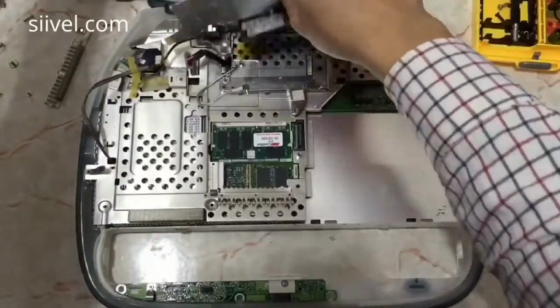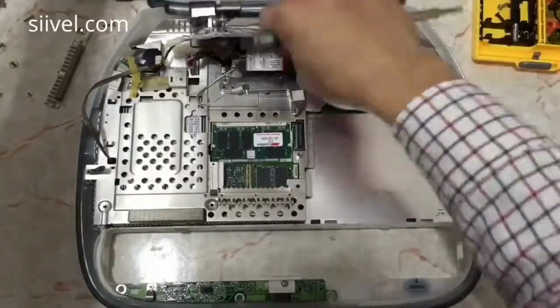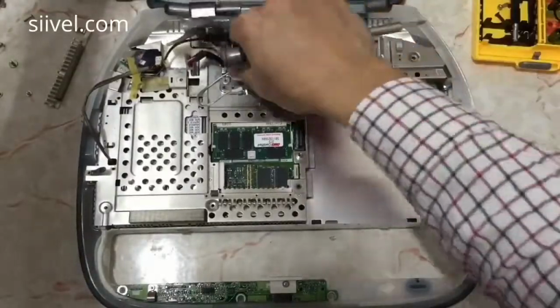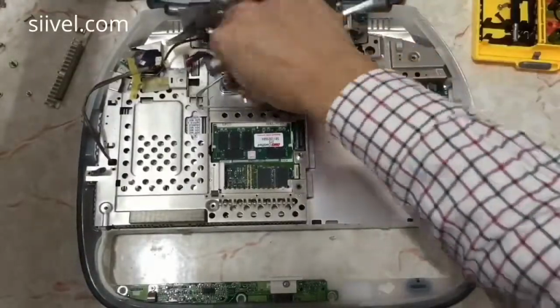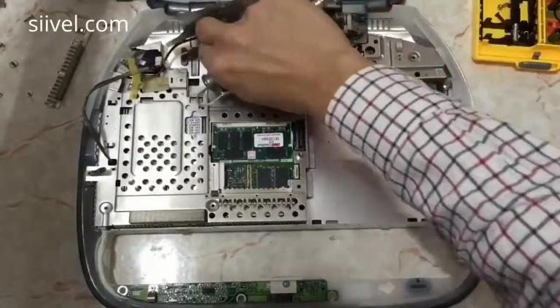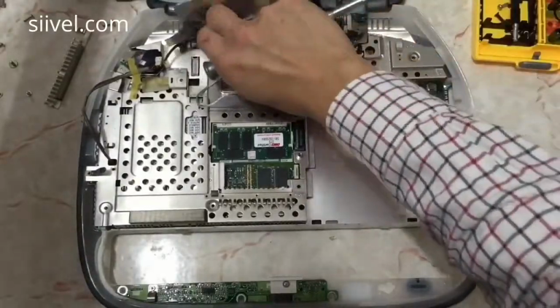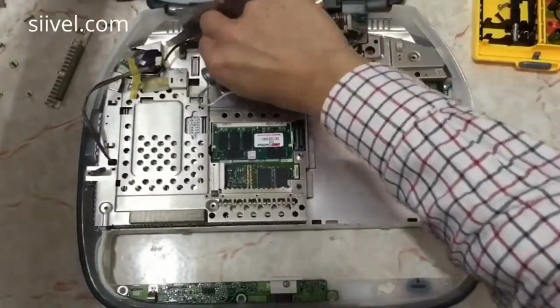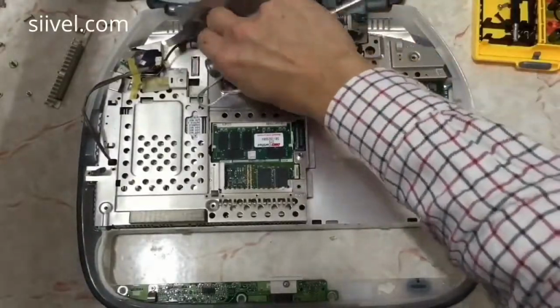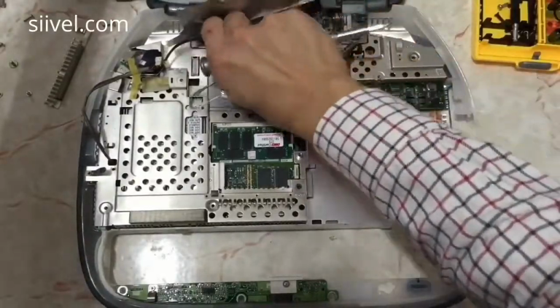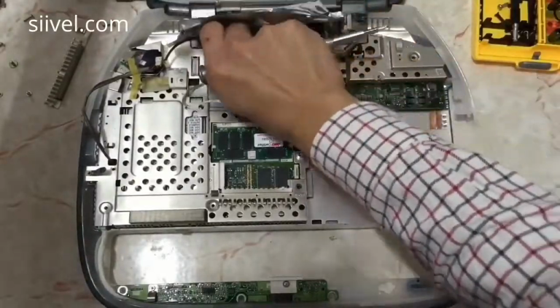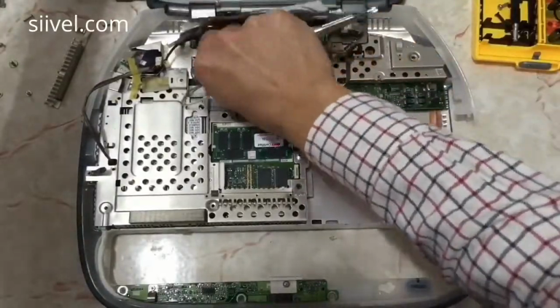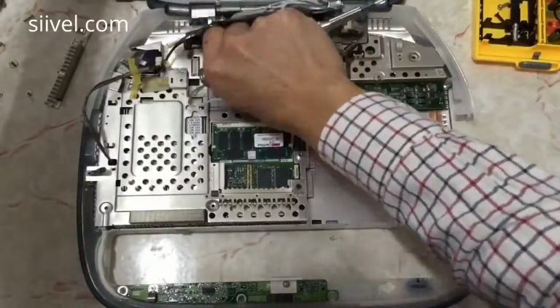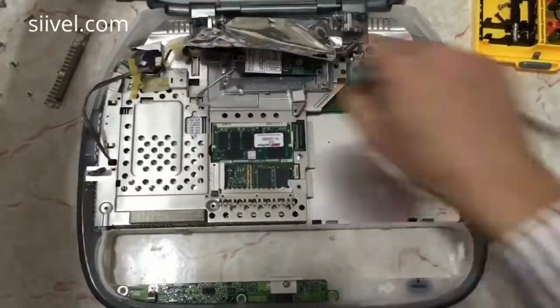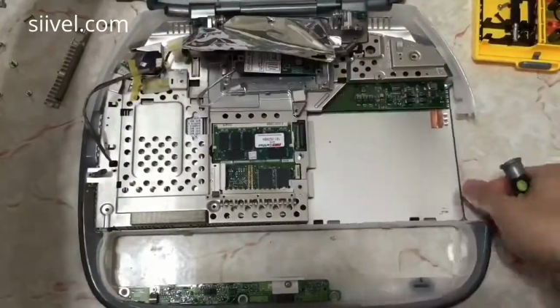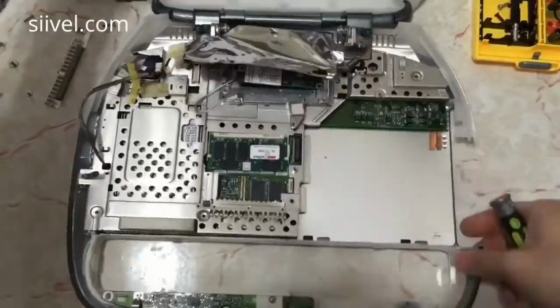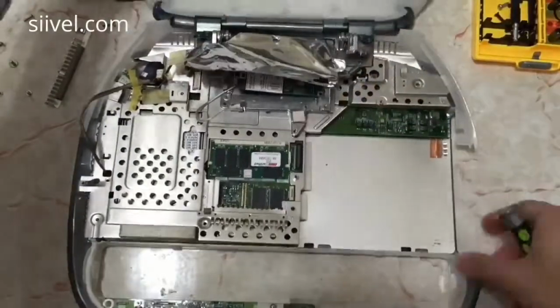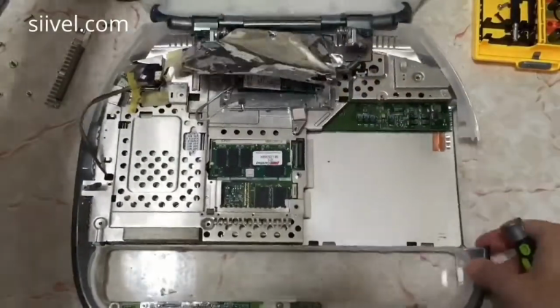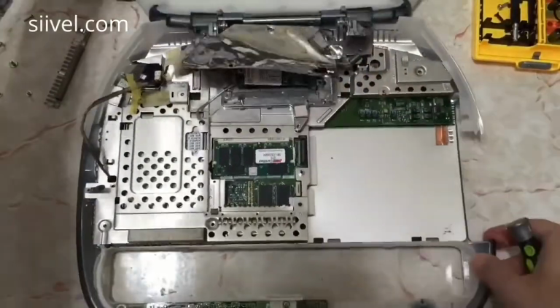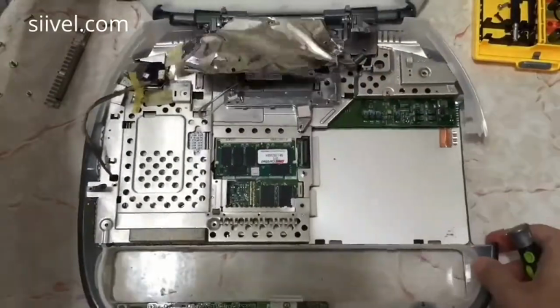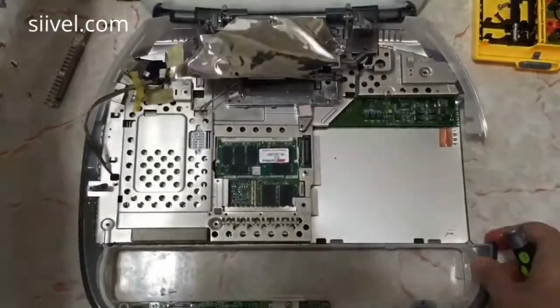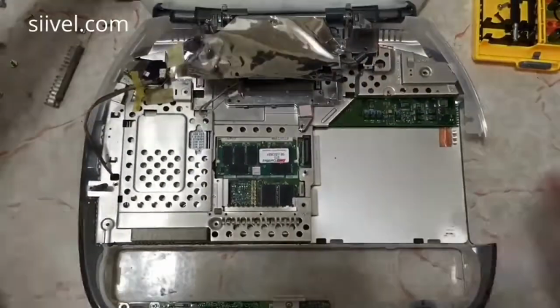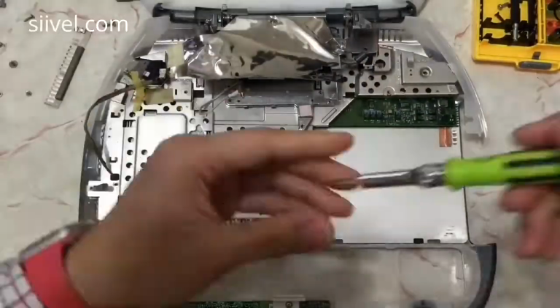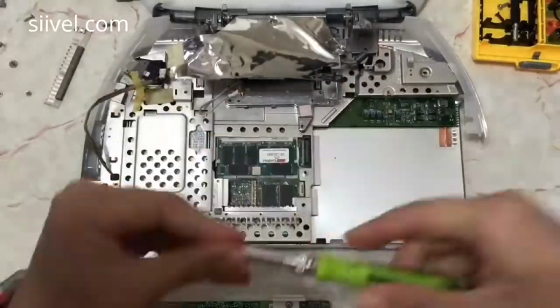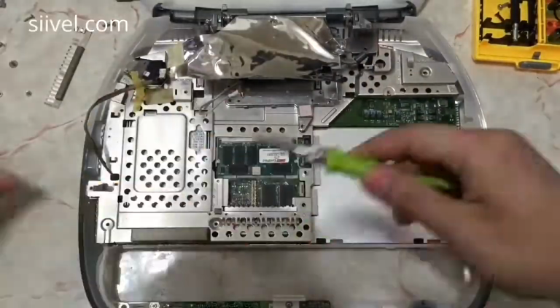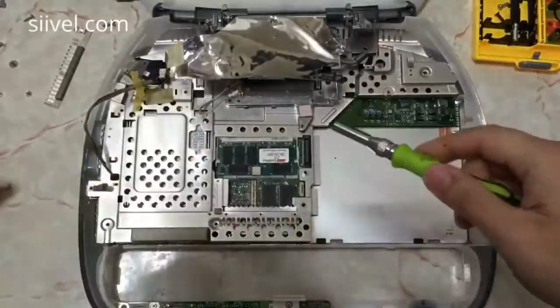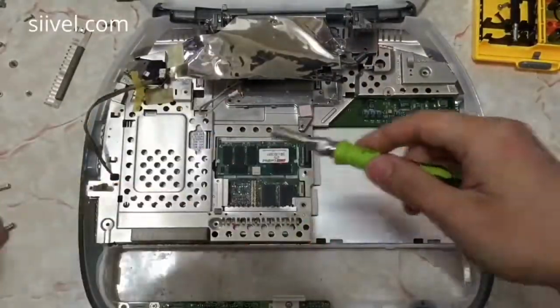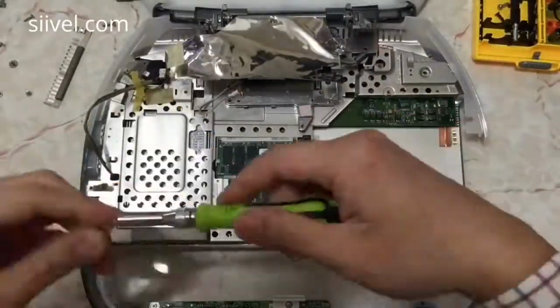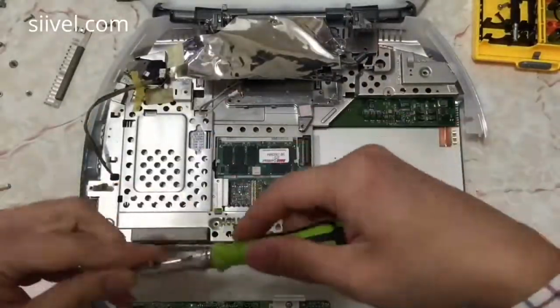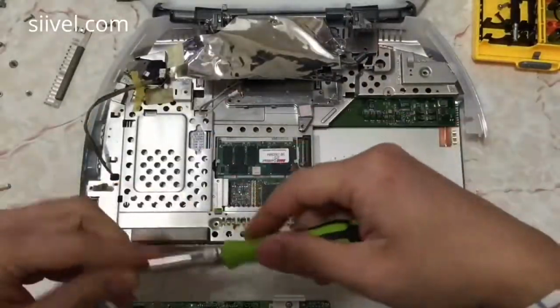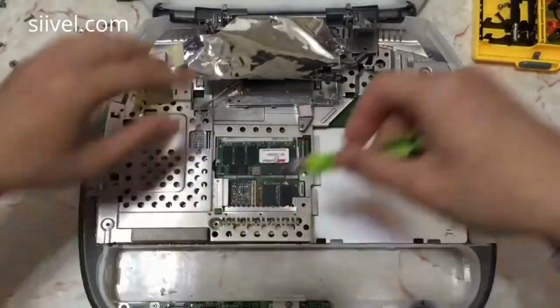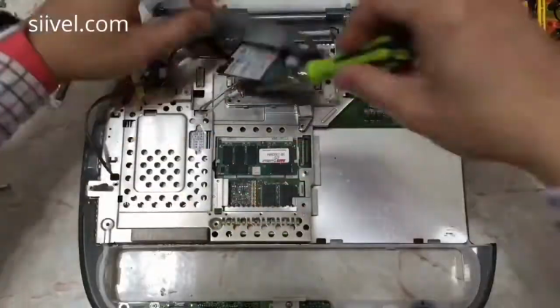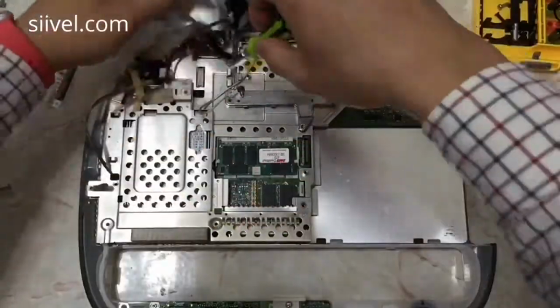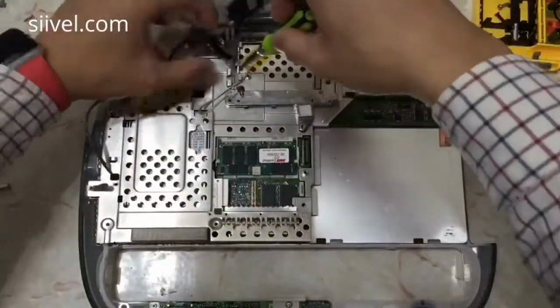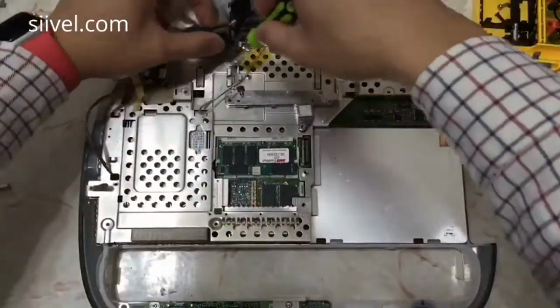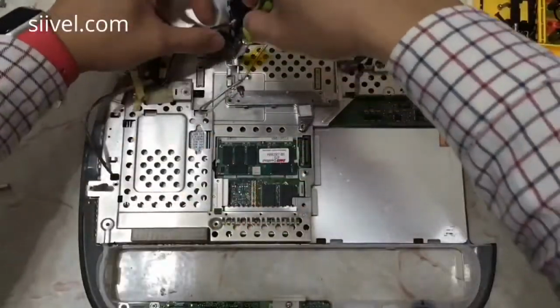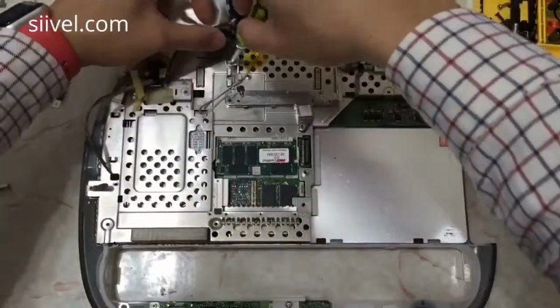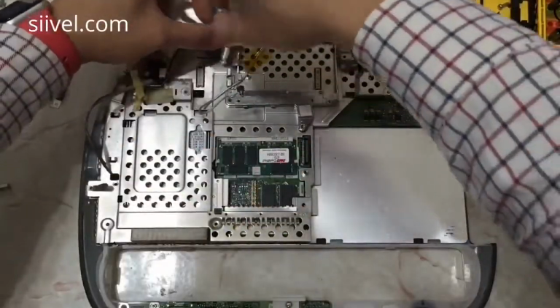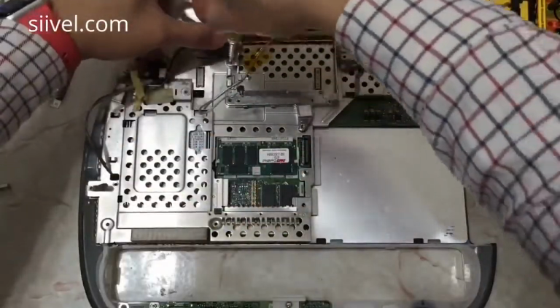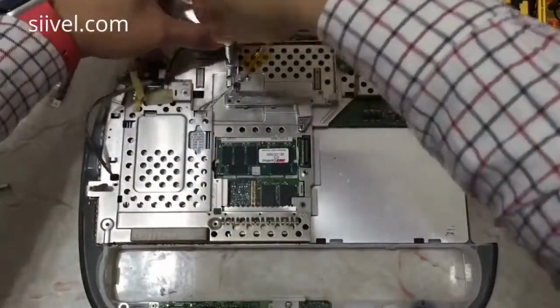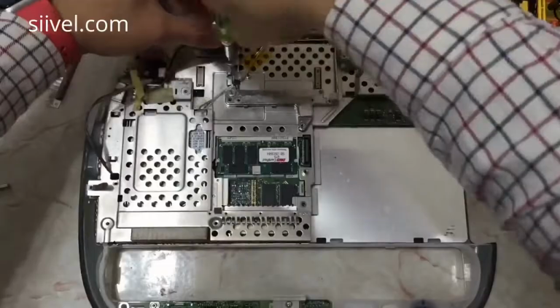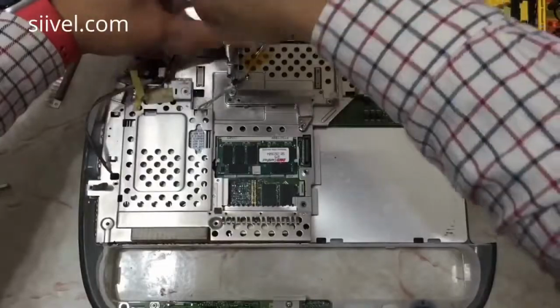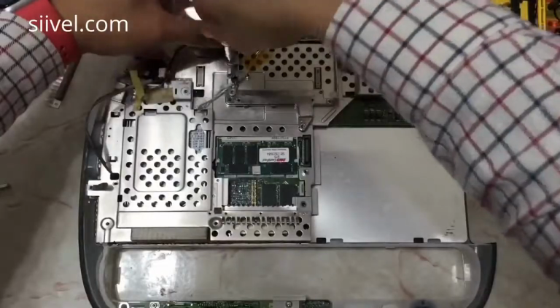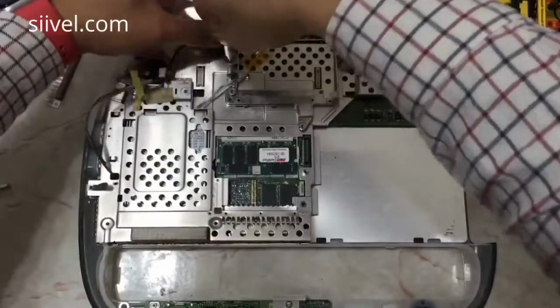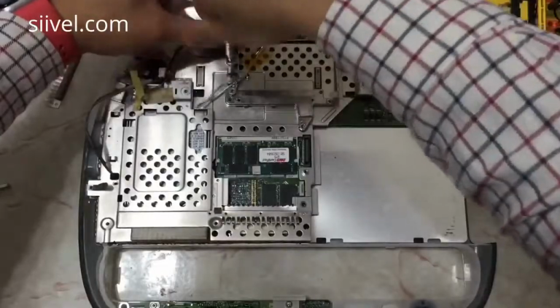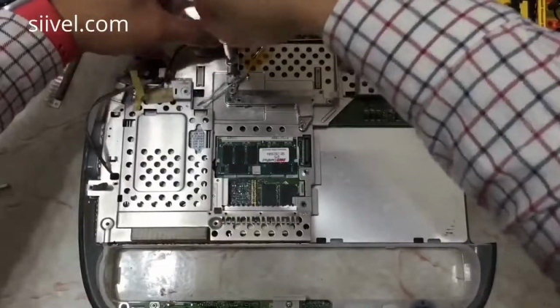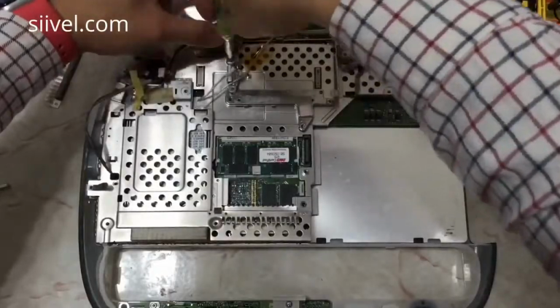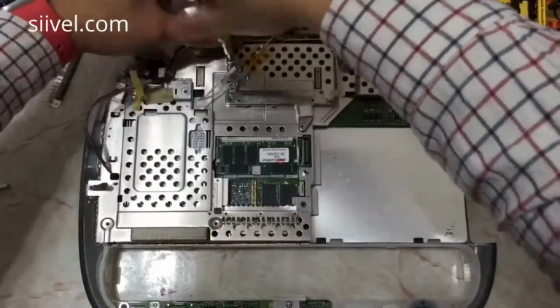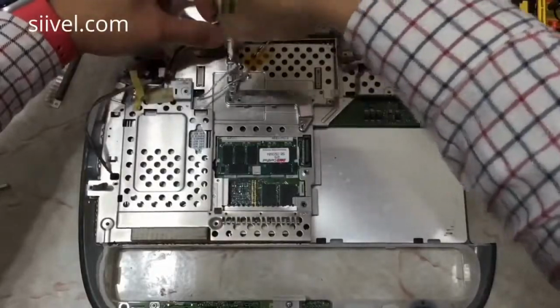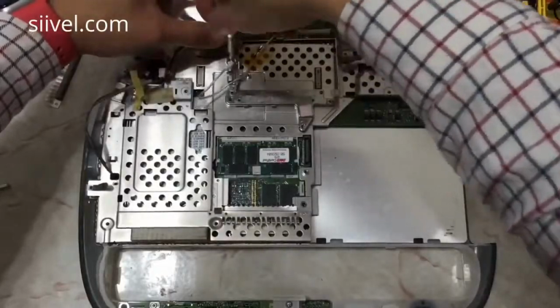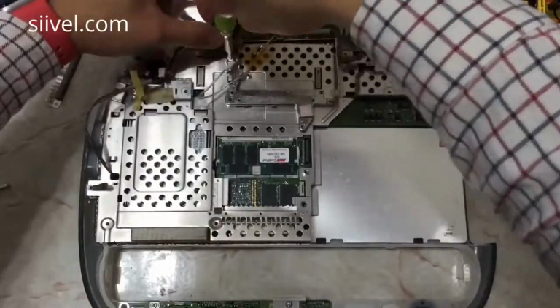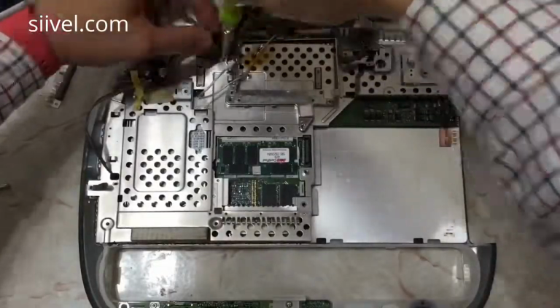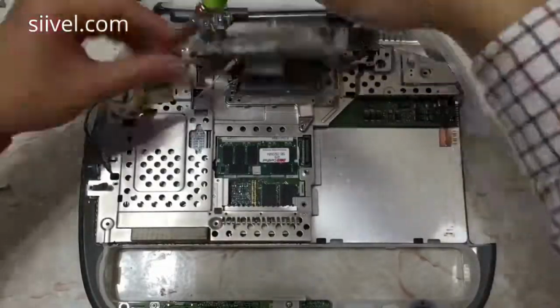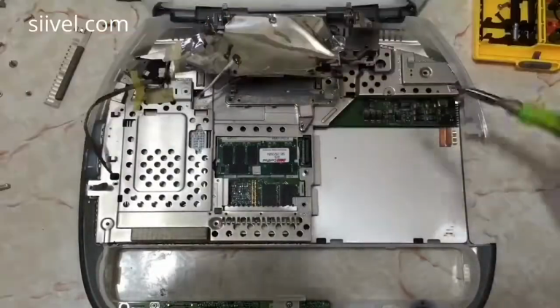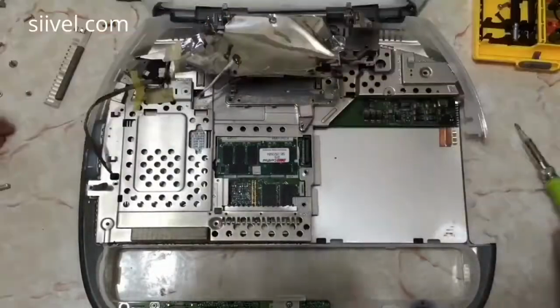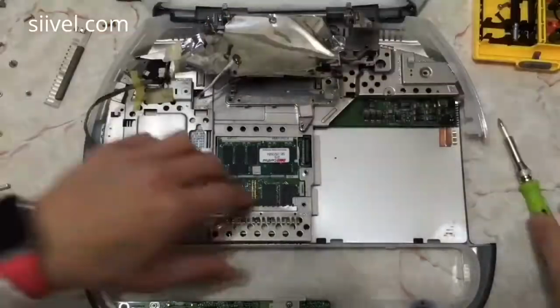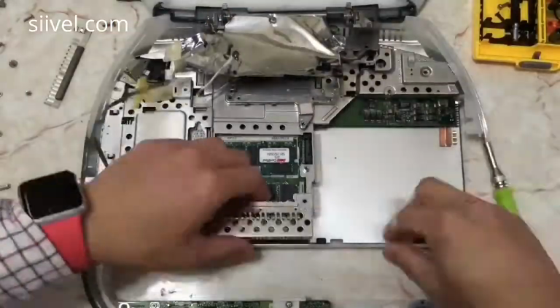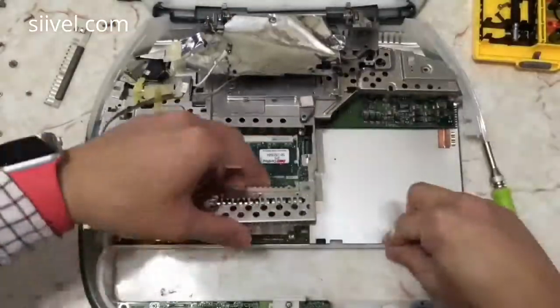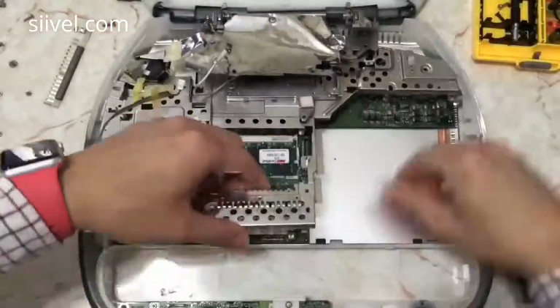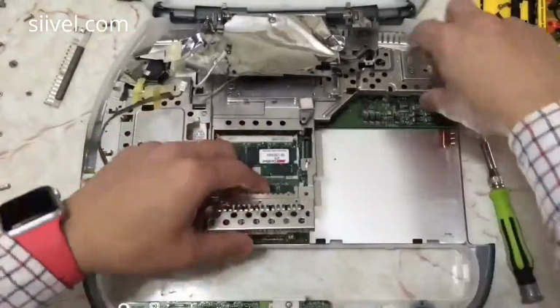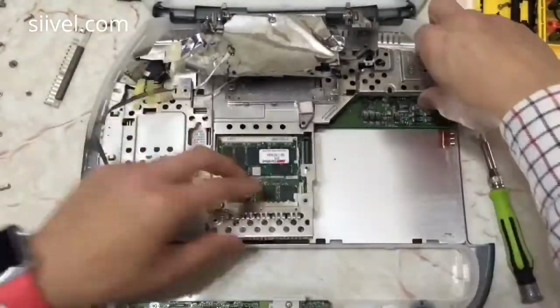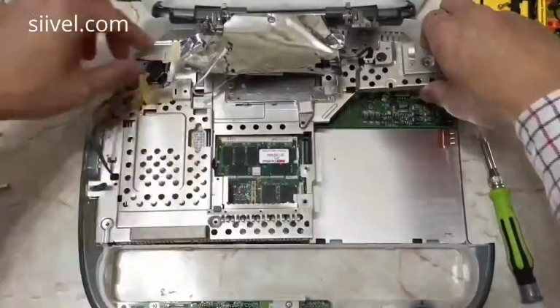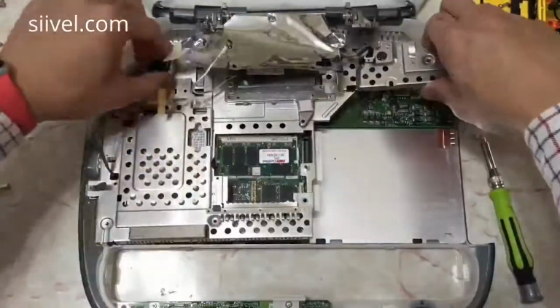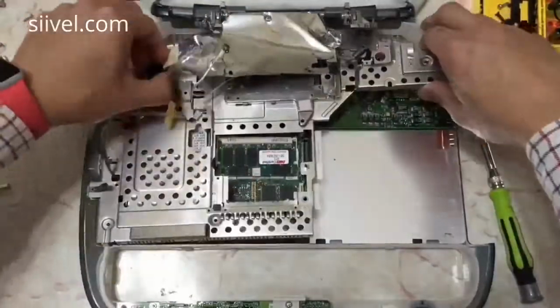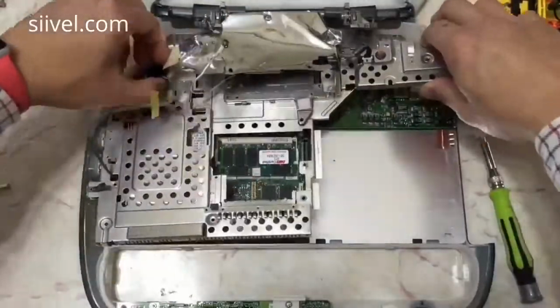That is to say, if you want to replace the hard disk of the clamshell, you need to disassemble the whole thing.